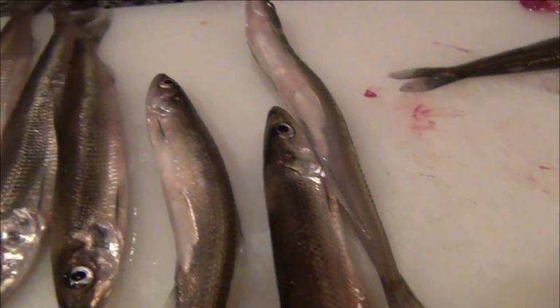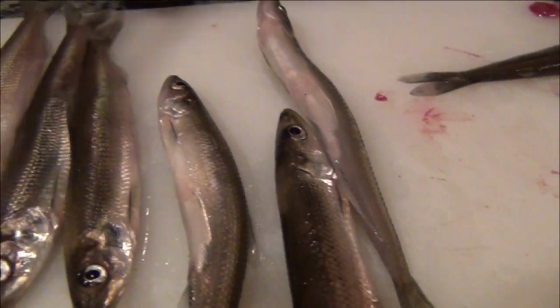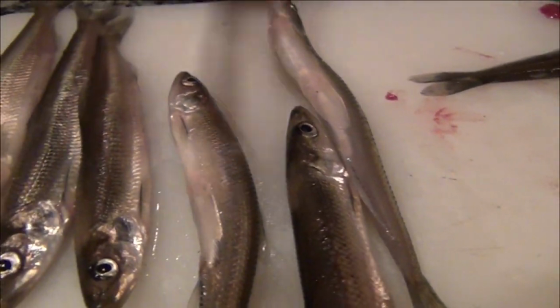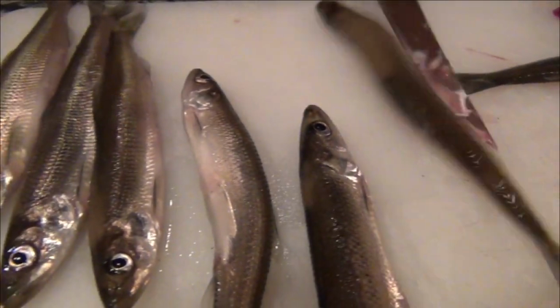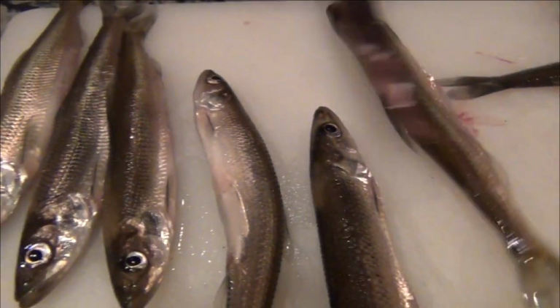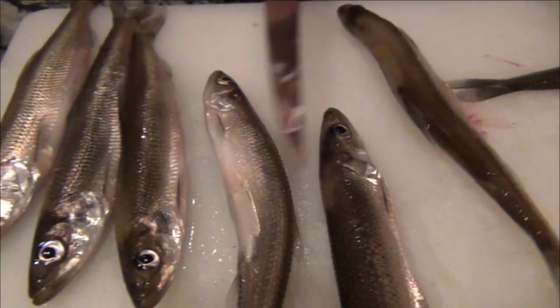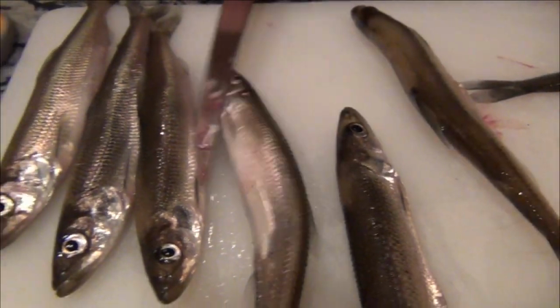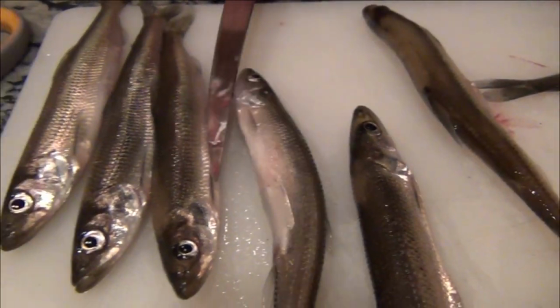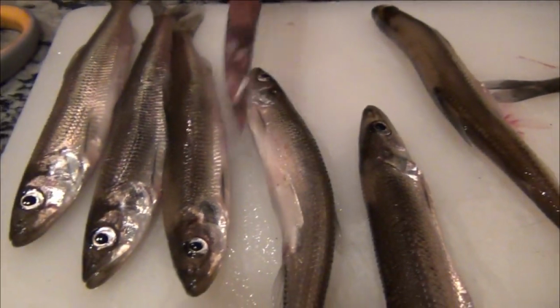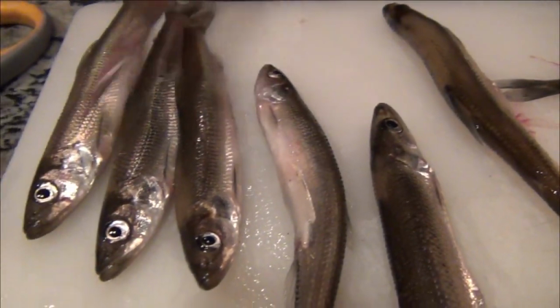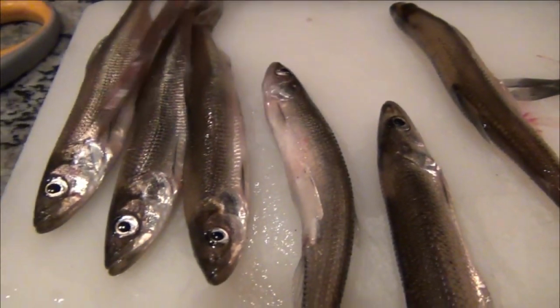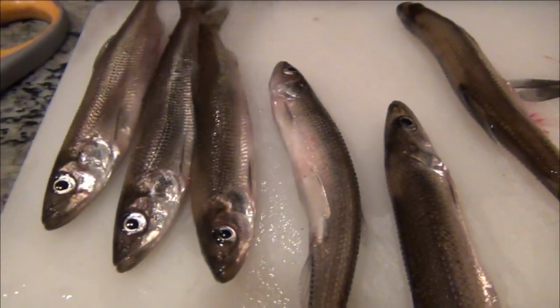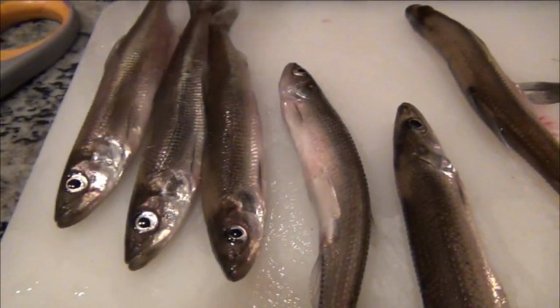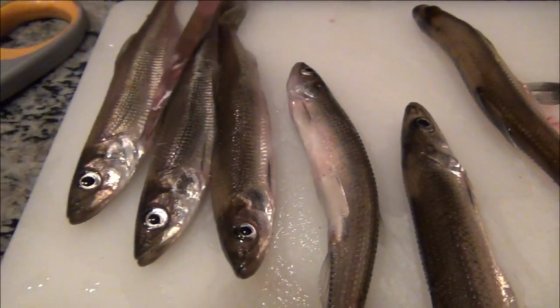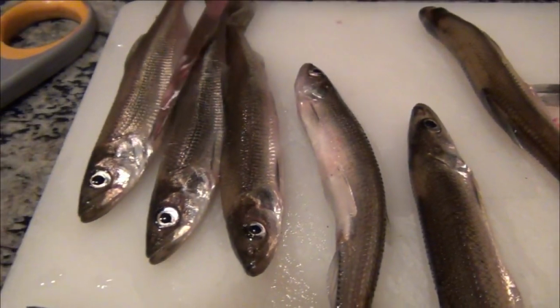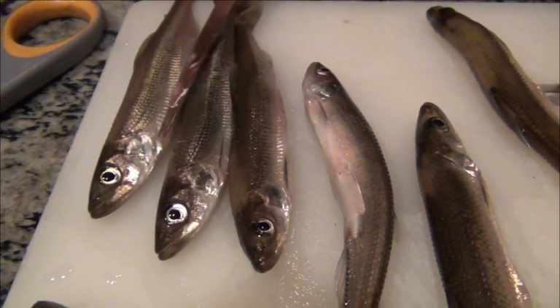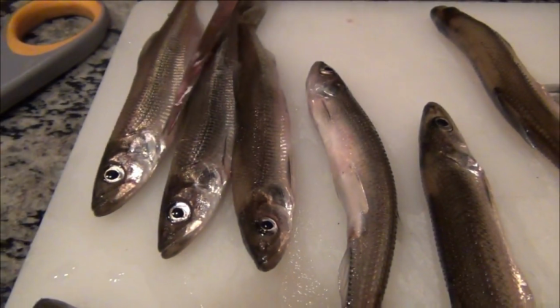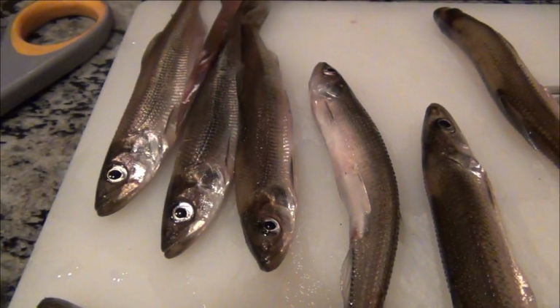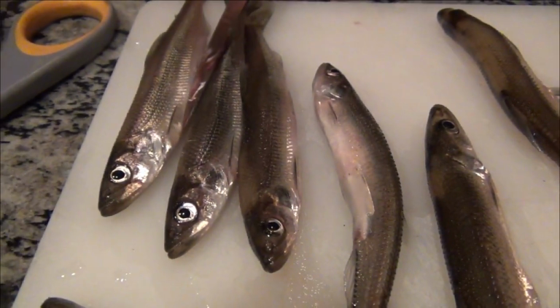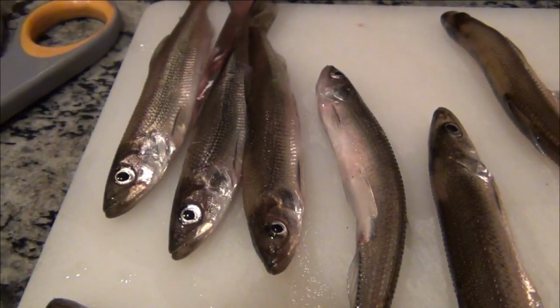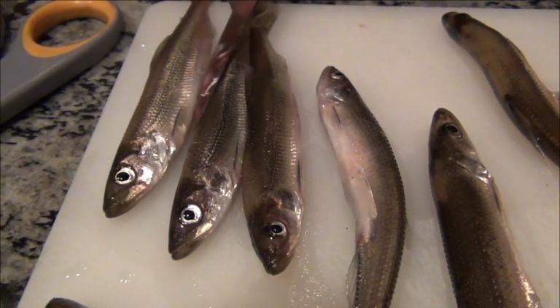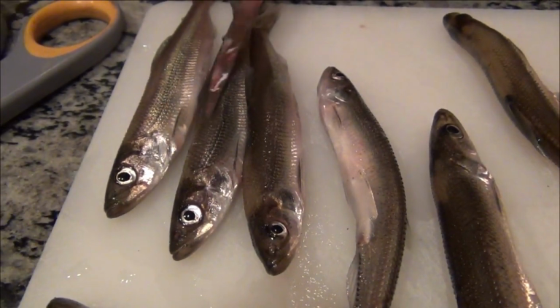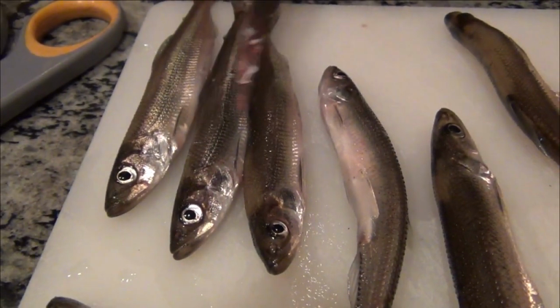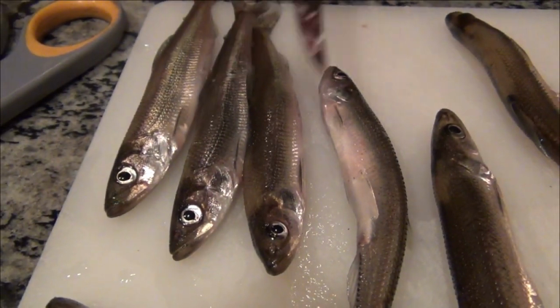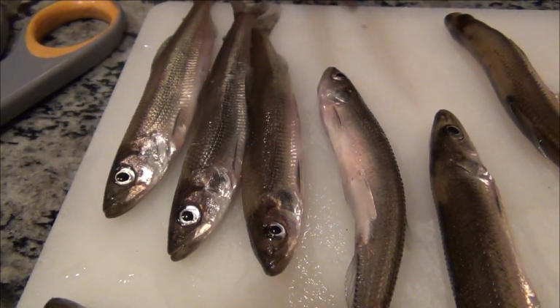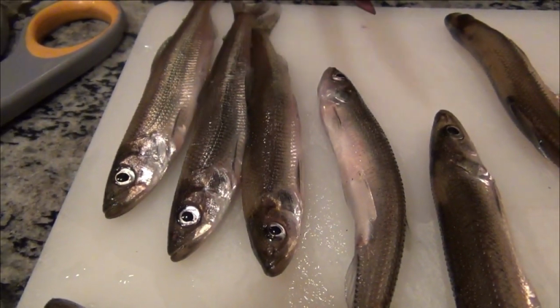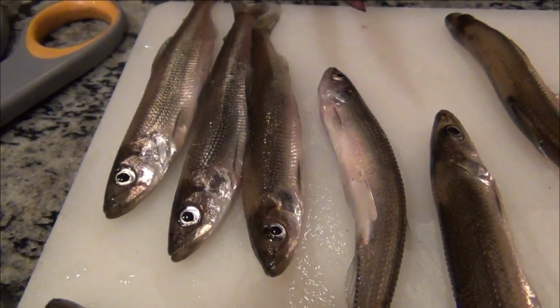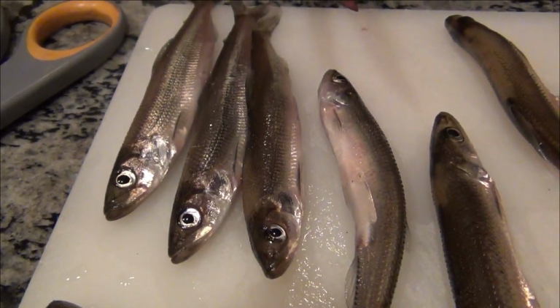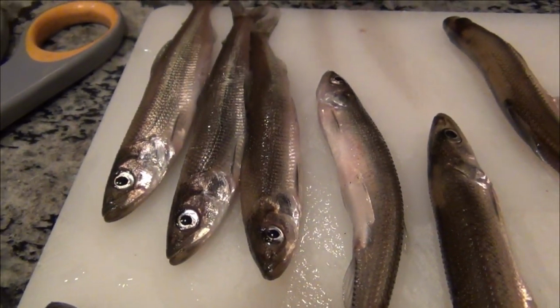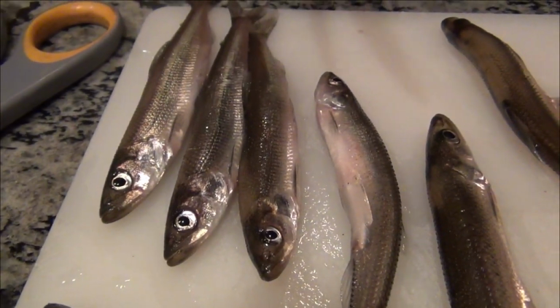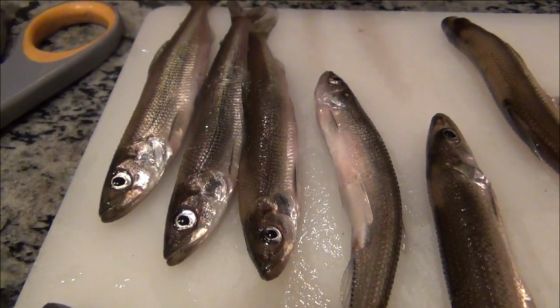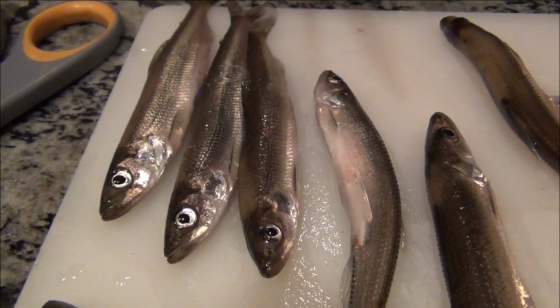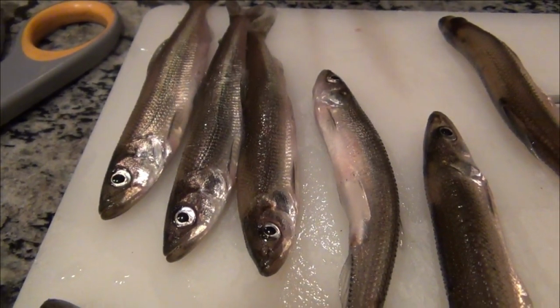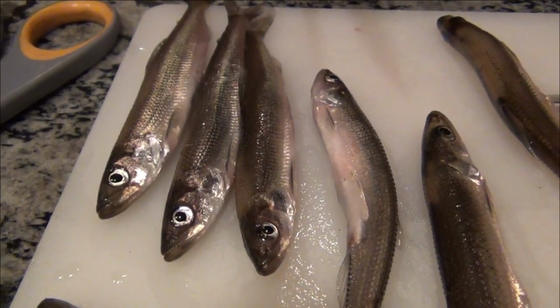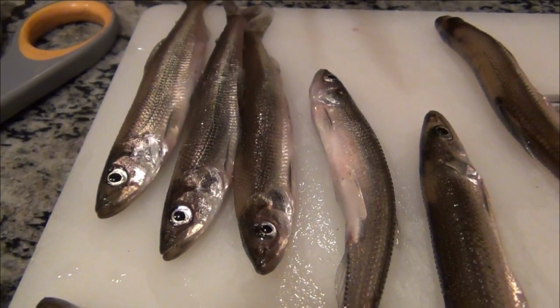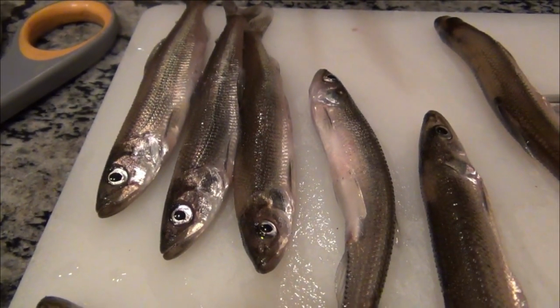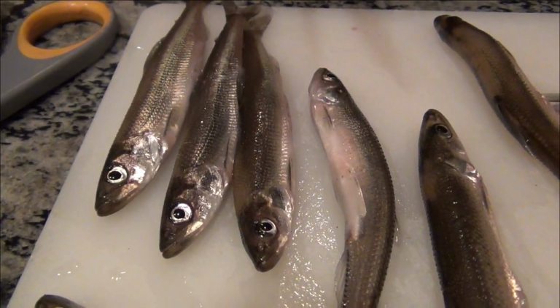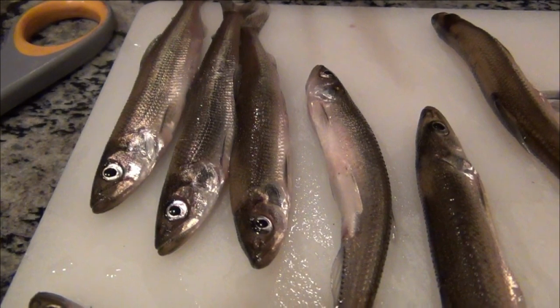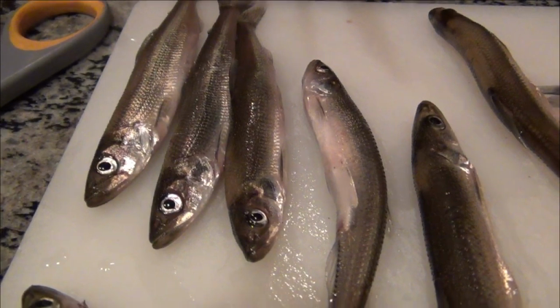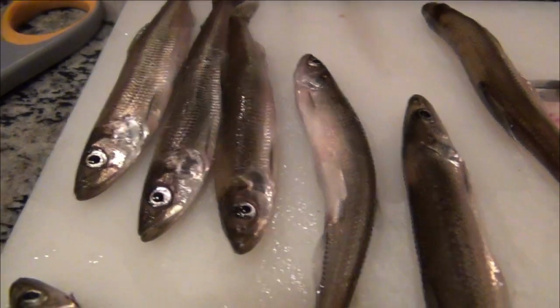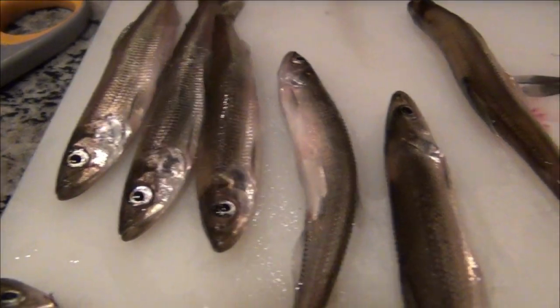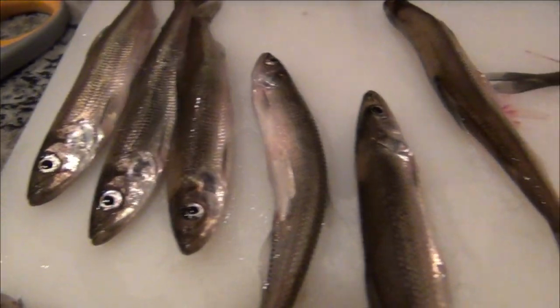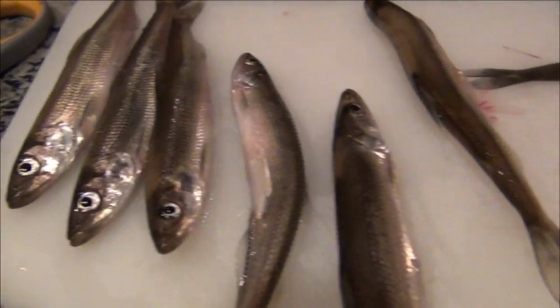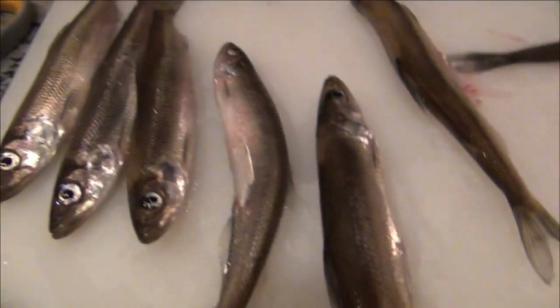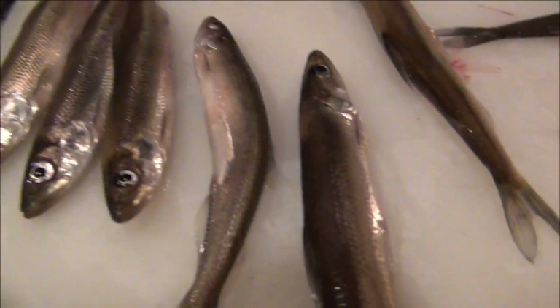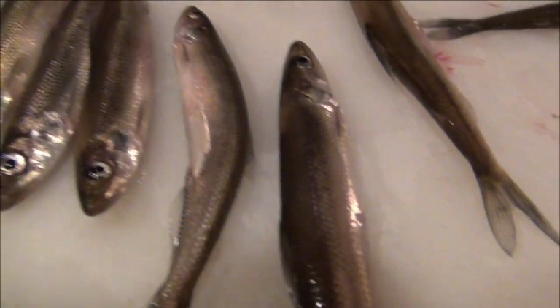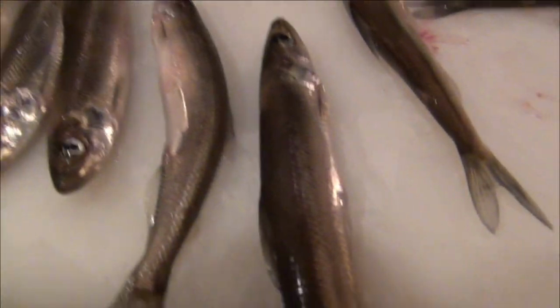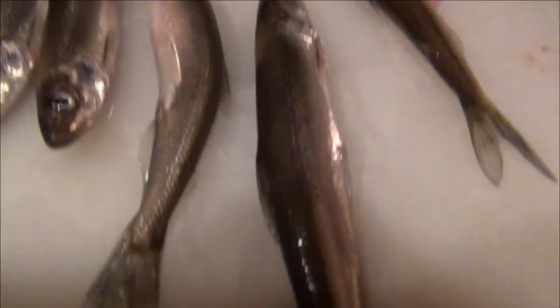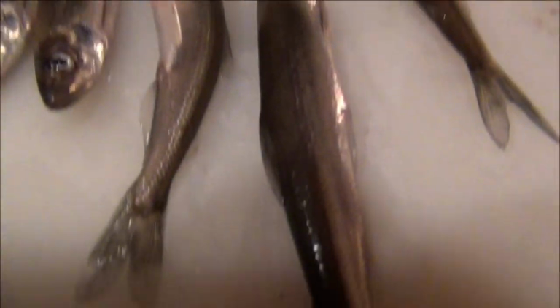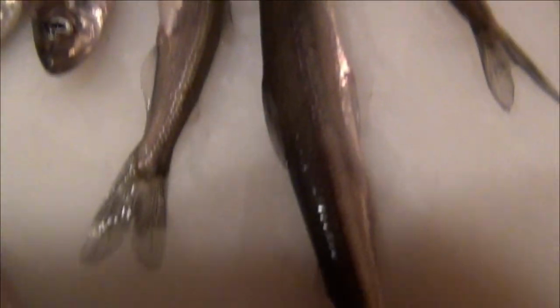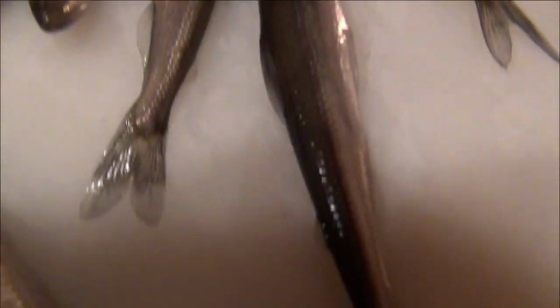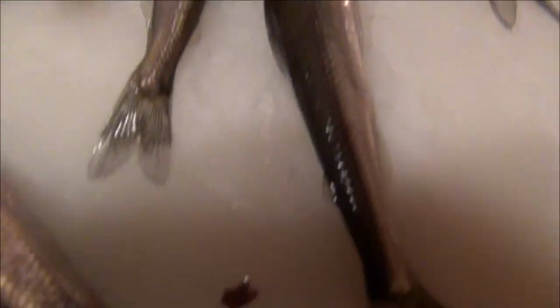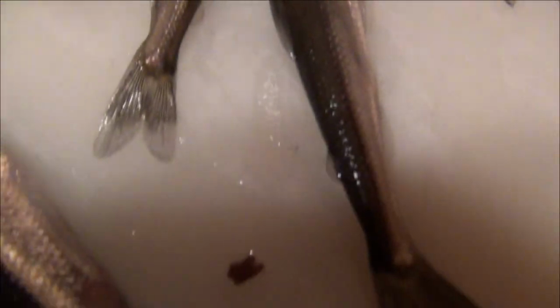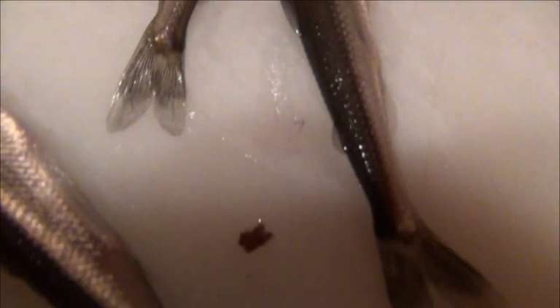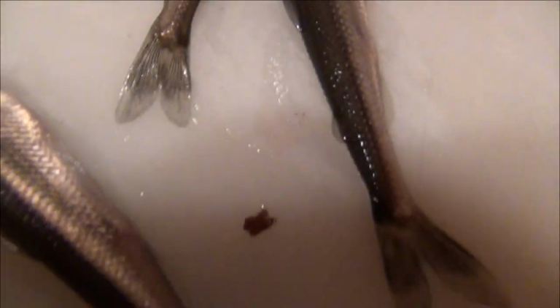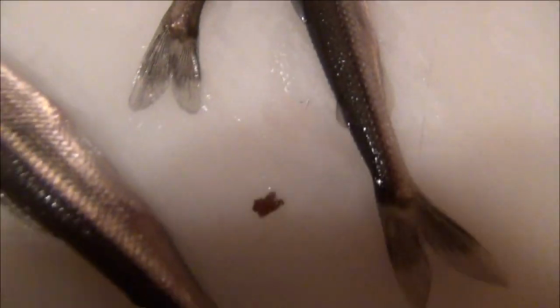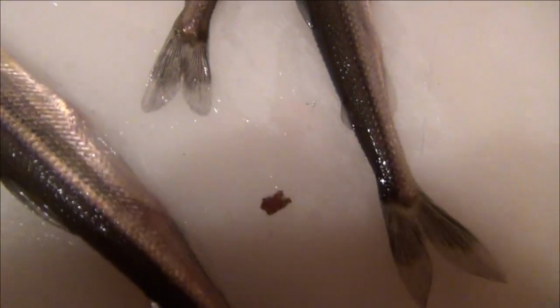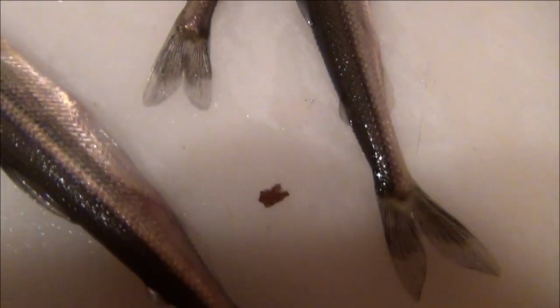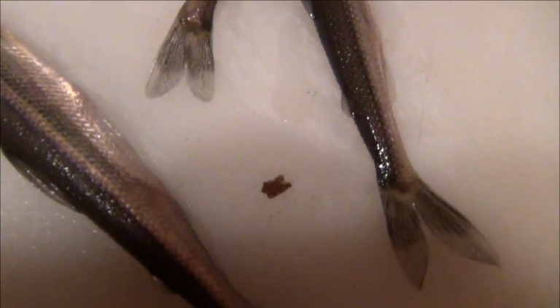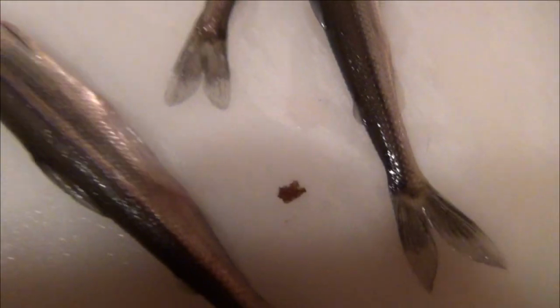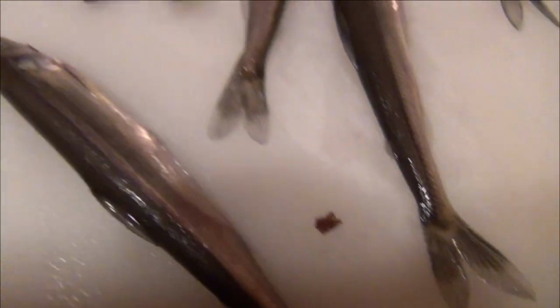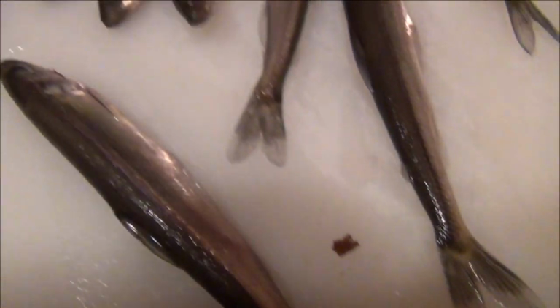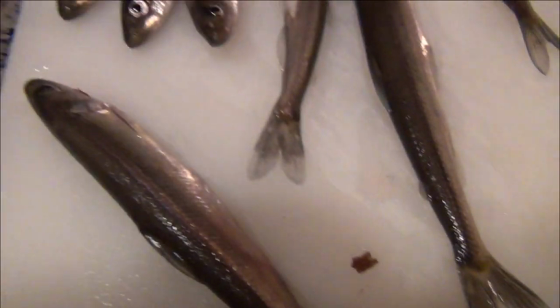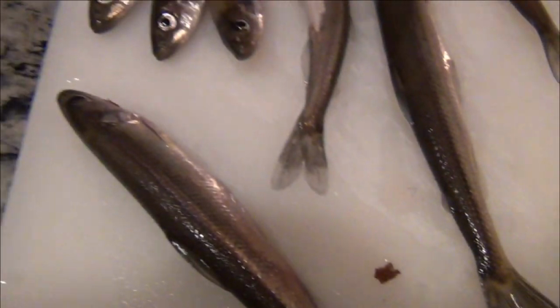Sometimes we'll take some of these, freeze them in a Ziploc — about a dozen of them — and use them as dead bait. Fish will pick them up.